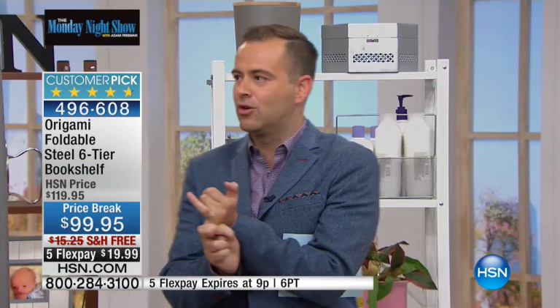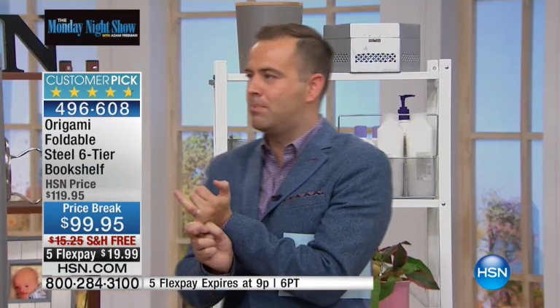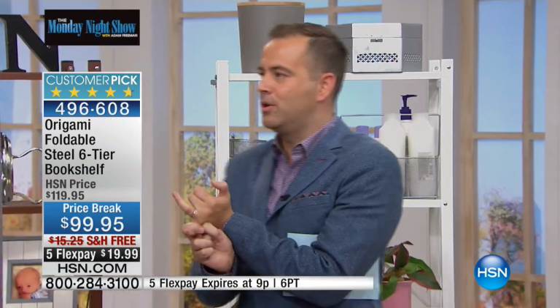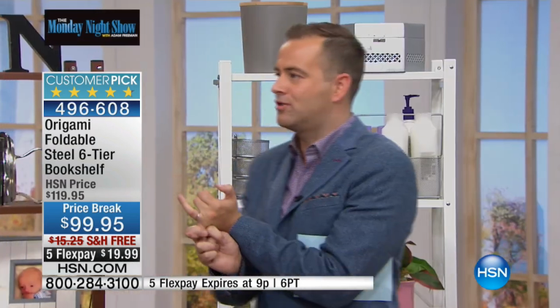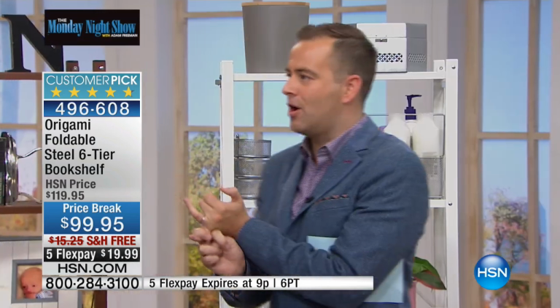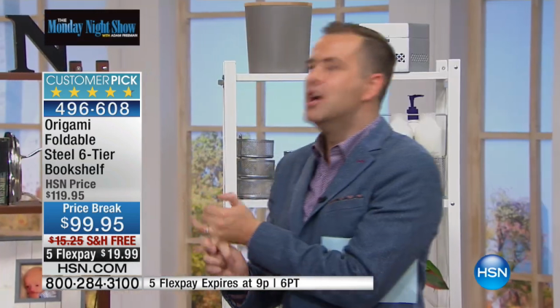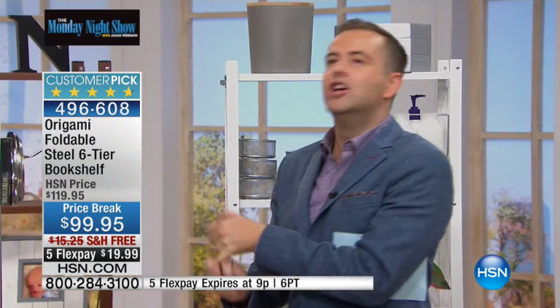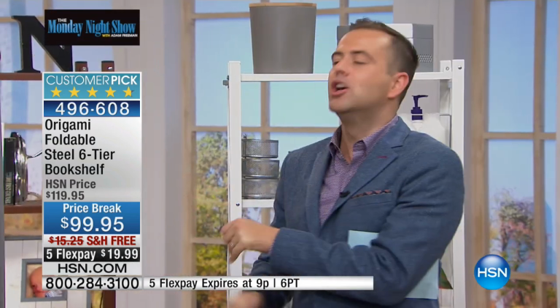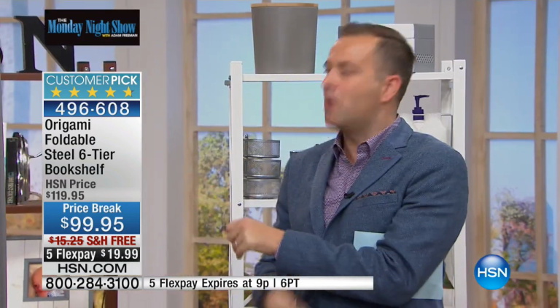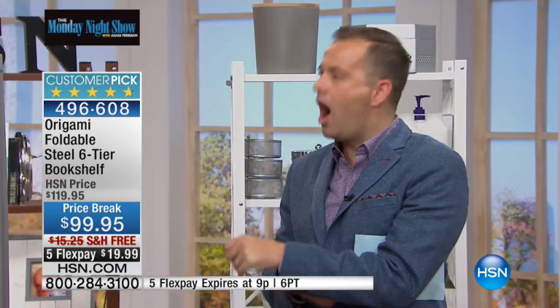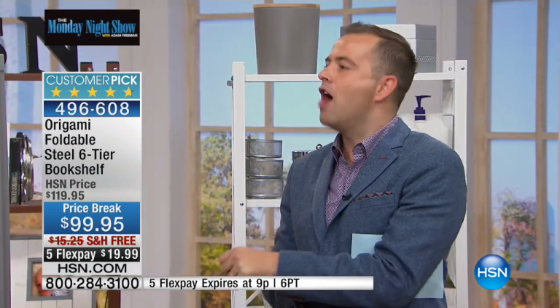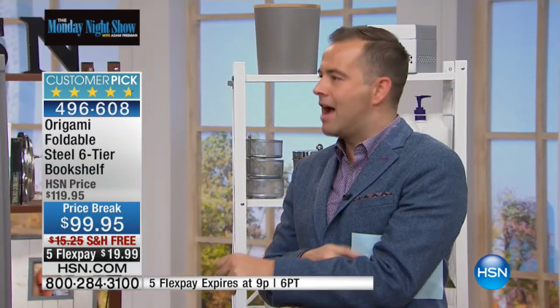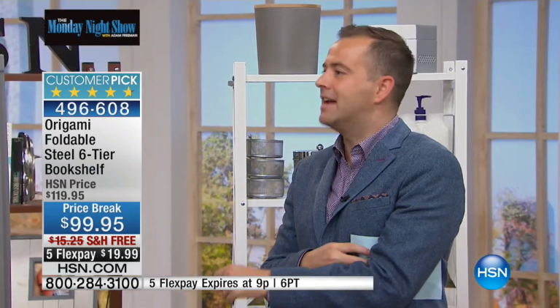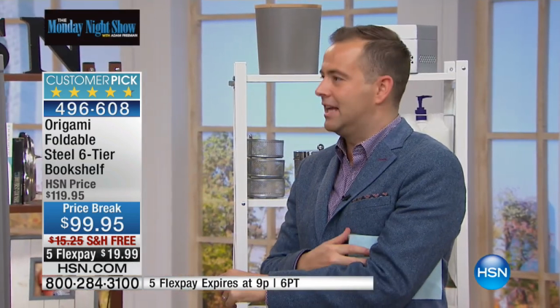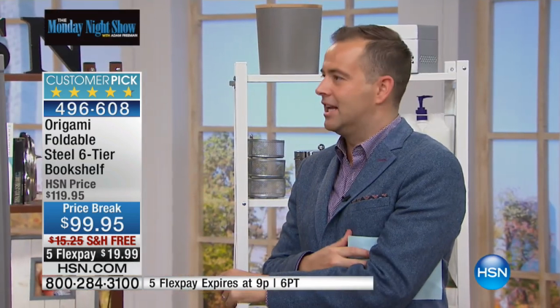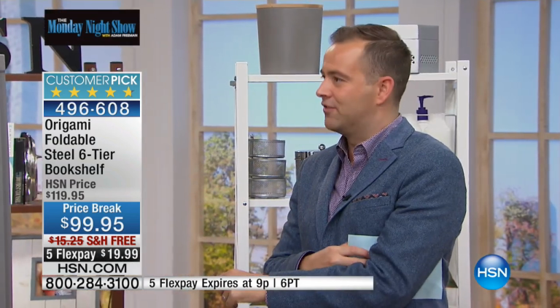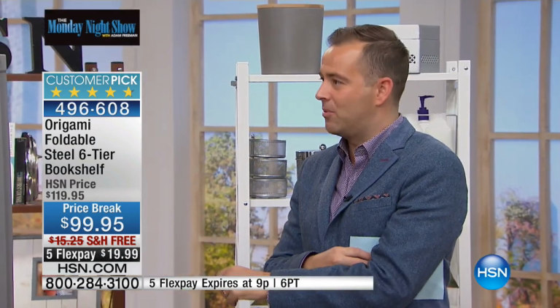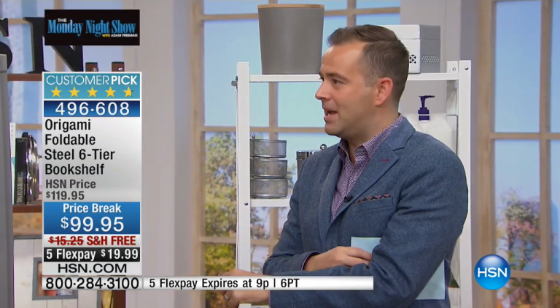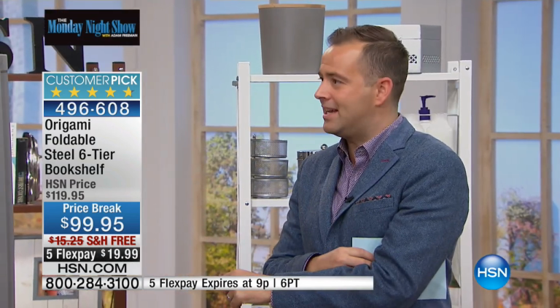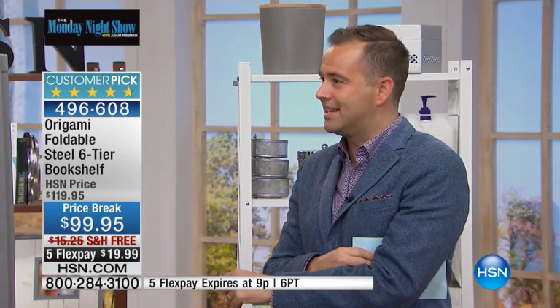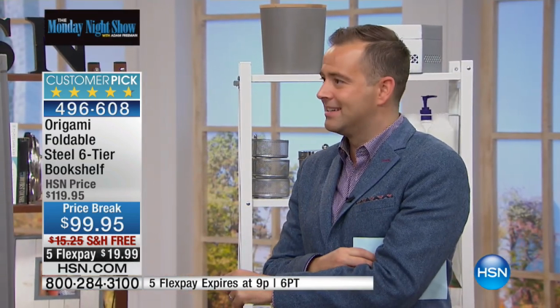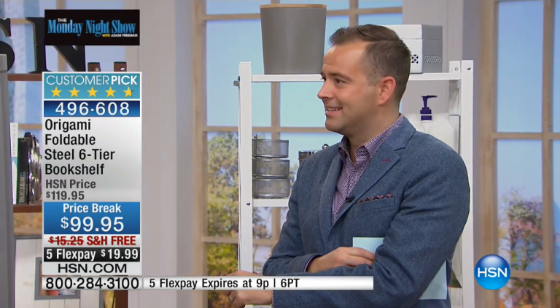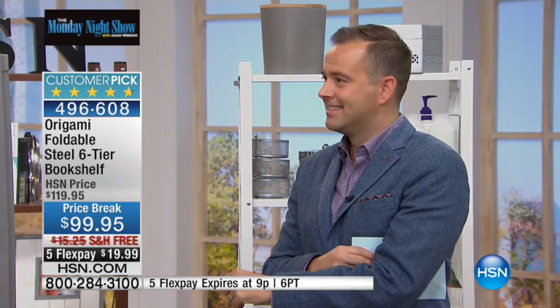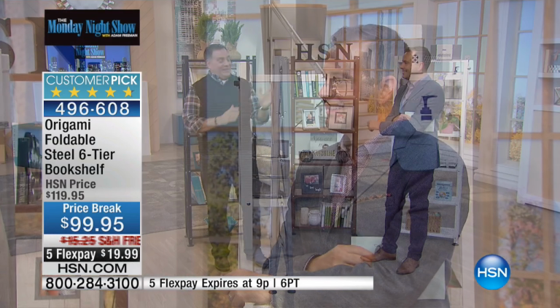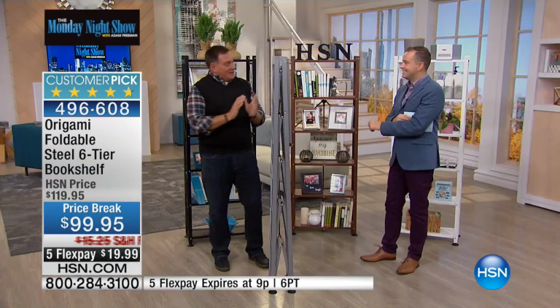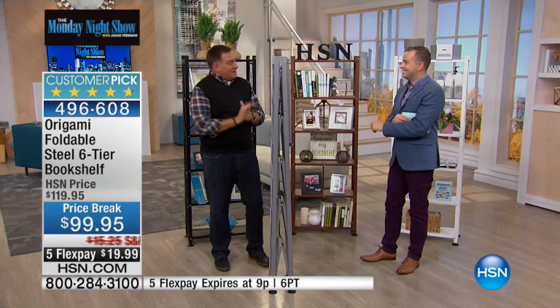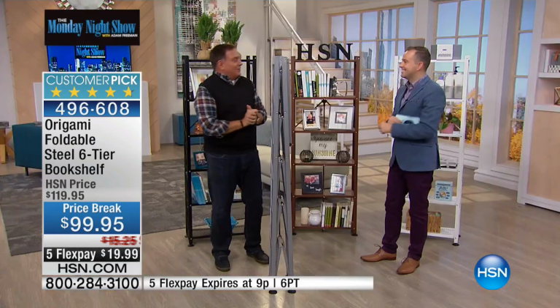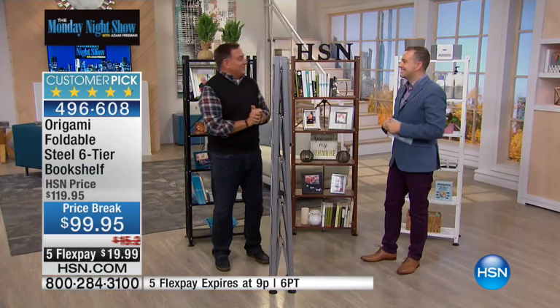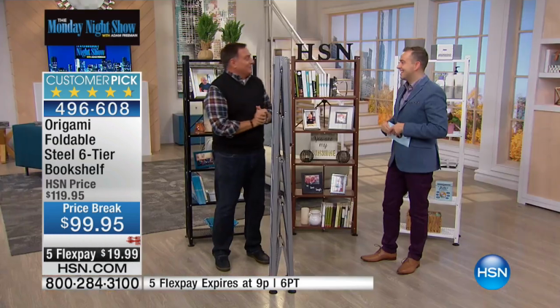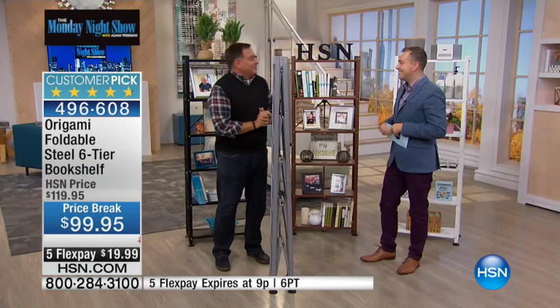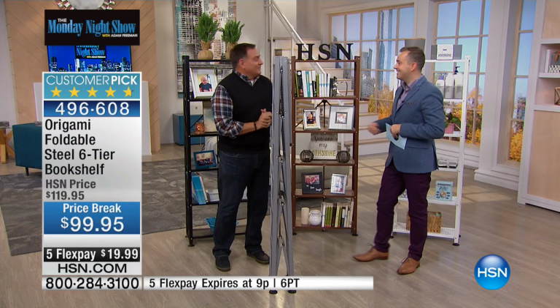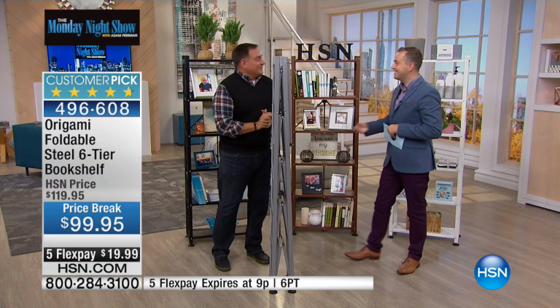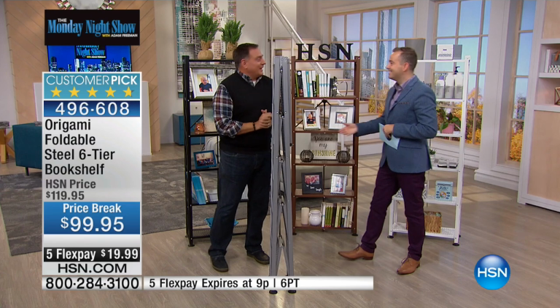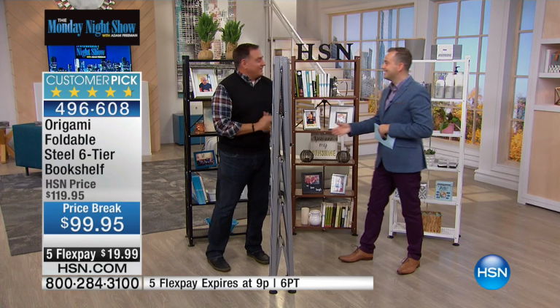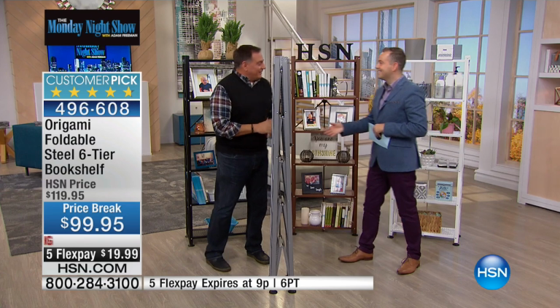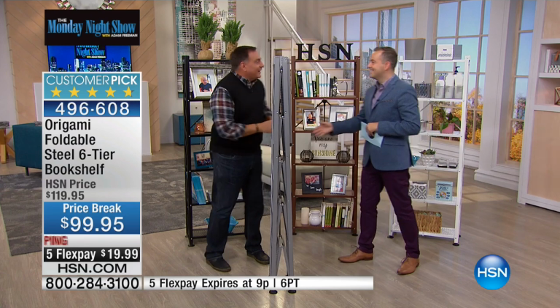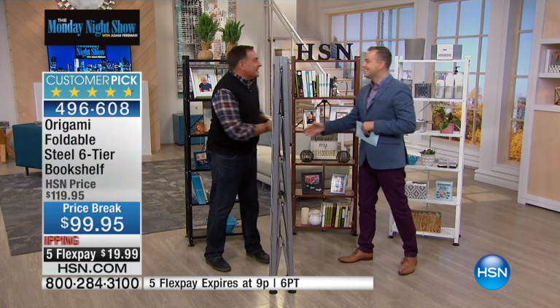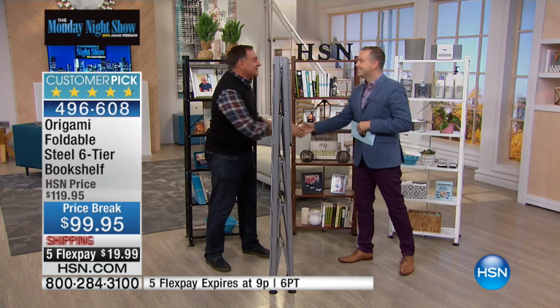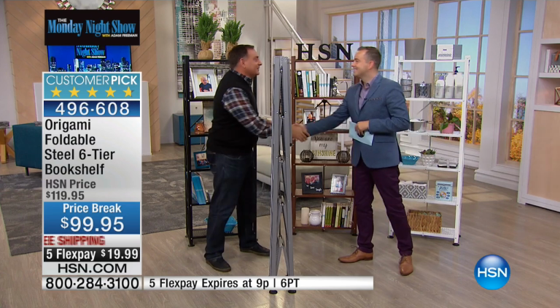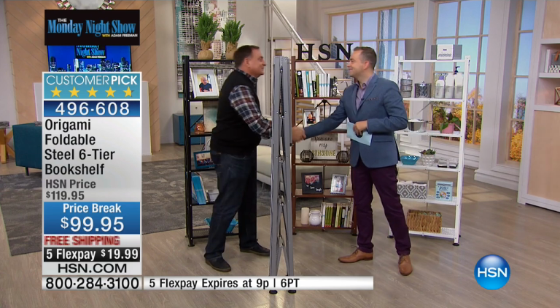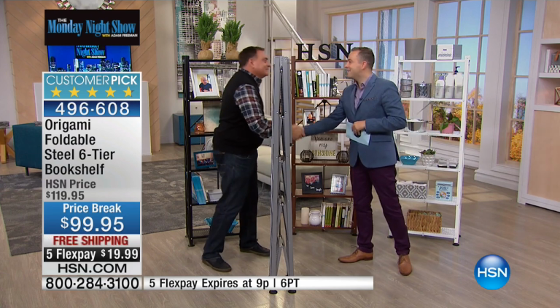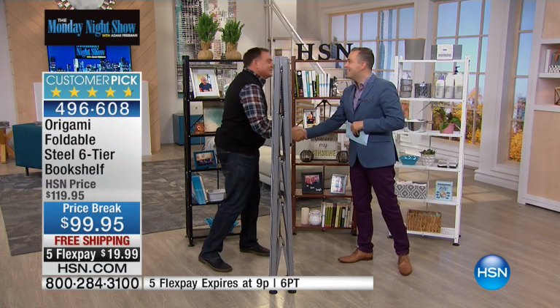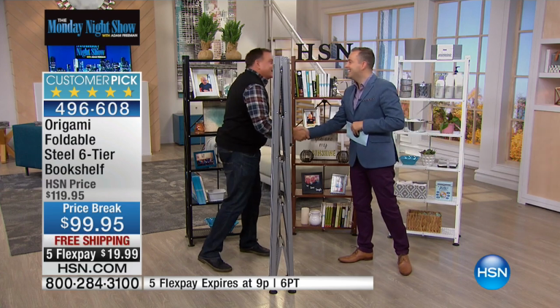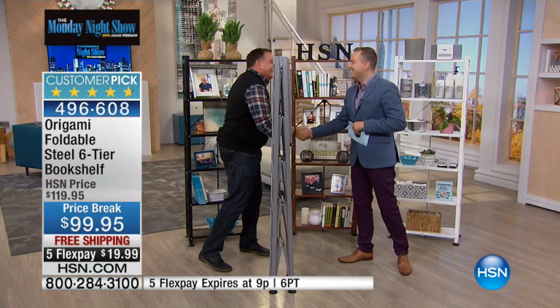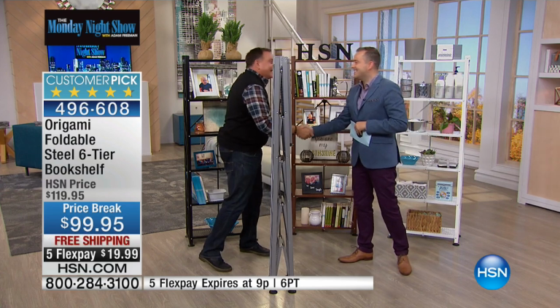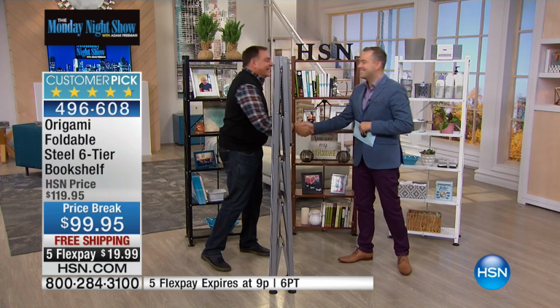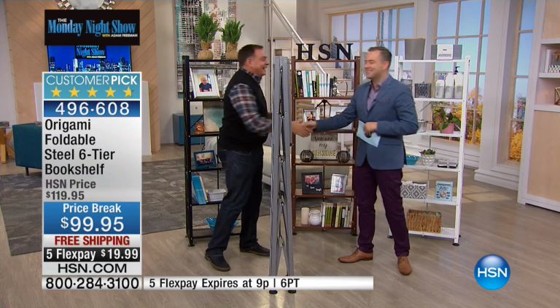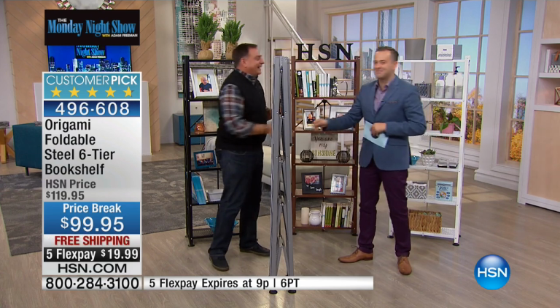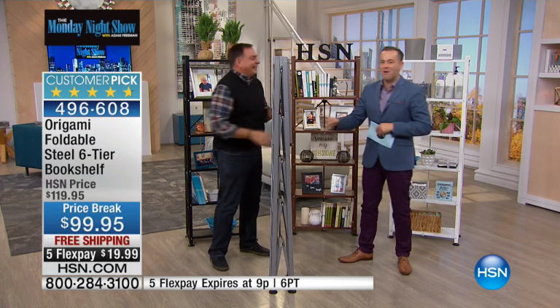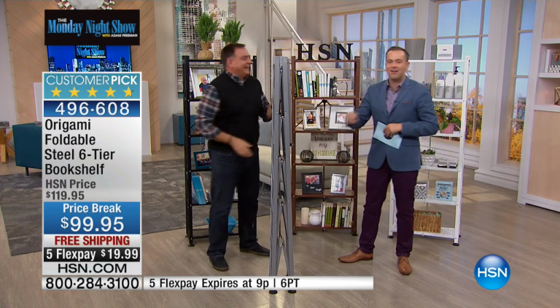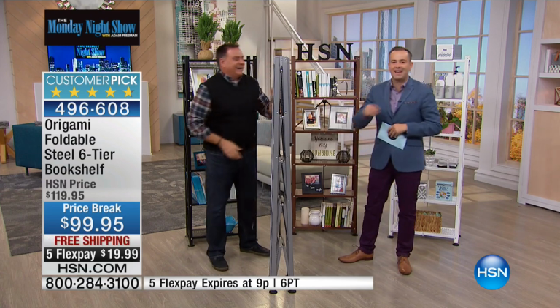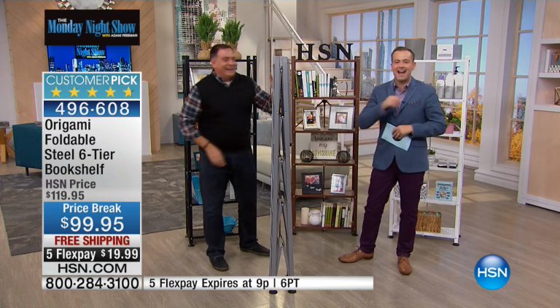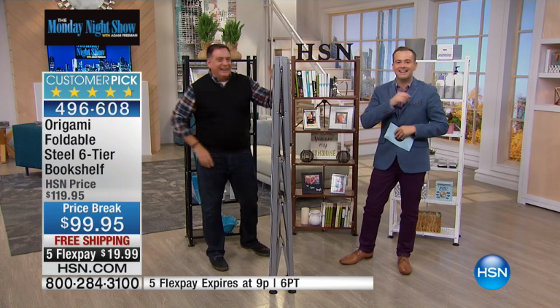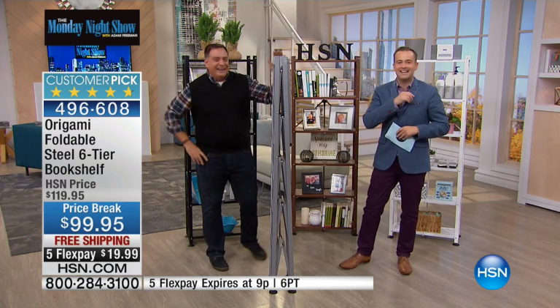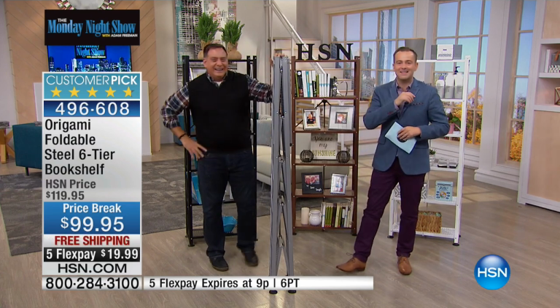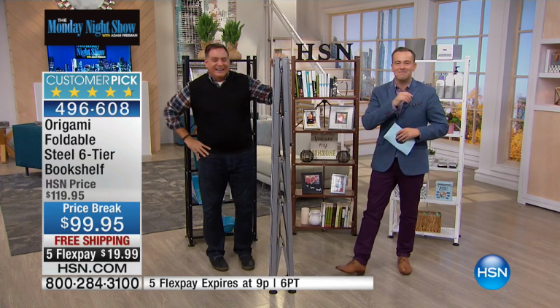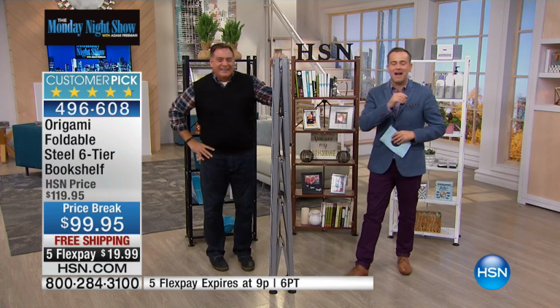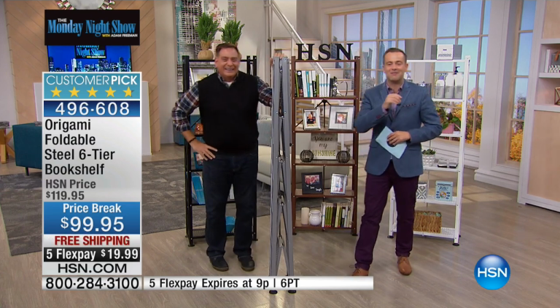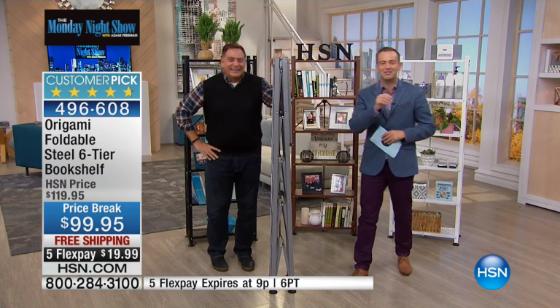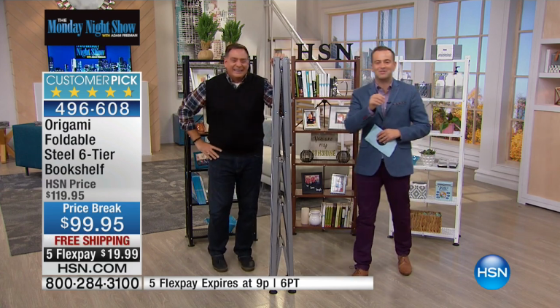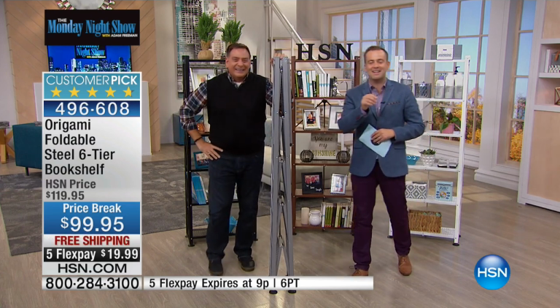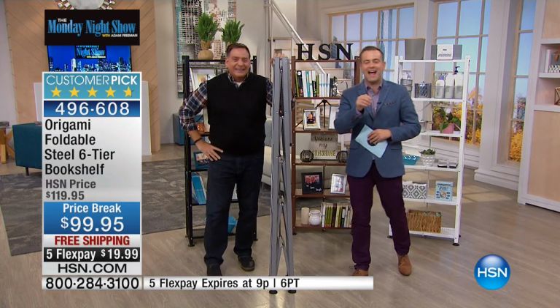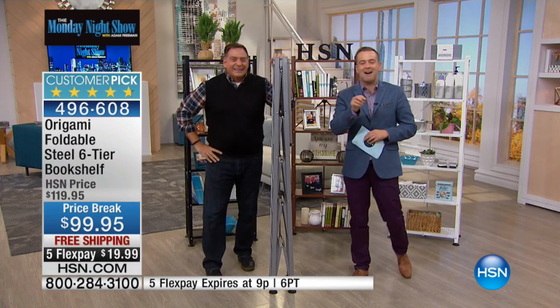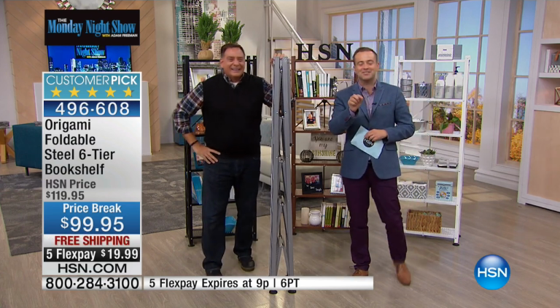Lou Caputo, you are Ideal of the Week. Thank you. I feel ideal. There's more candy in the back with Treat House.